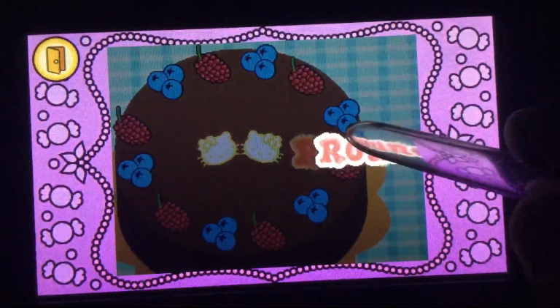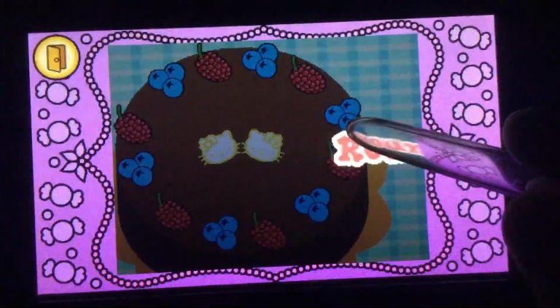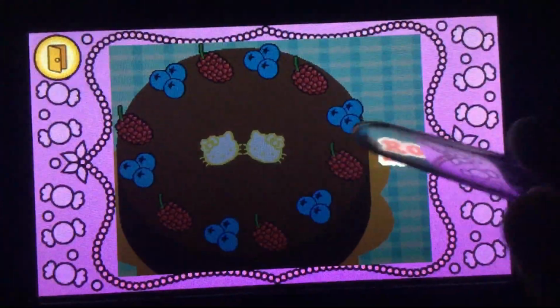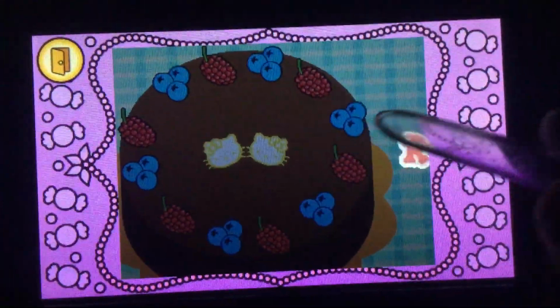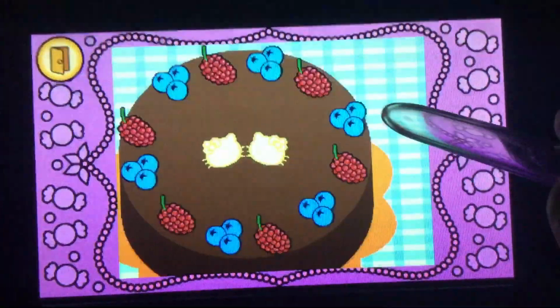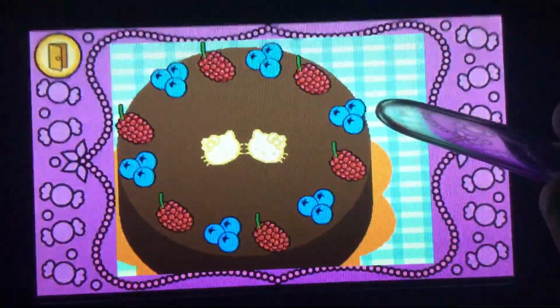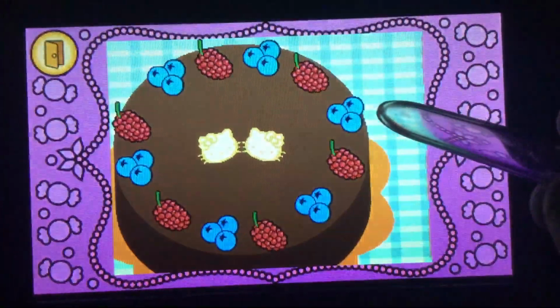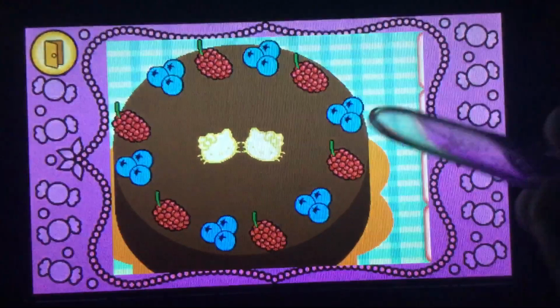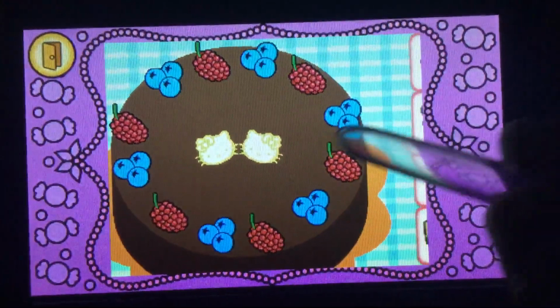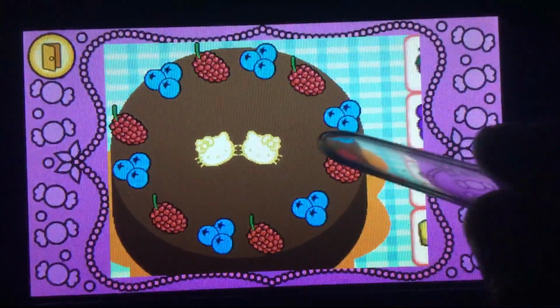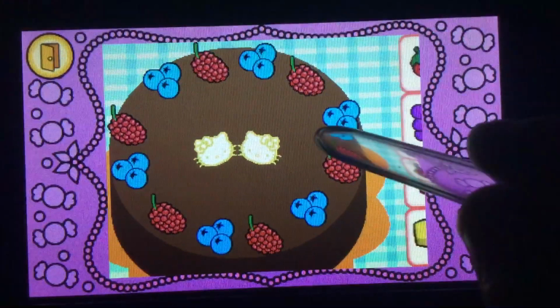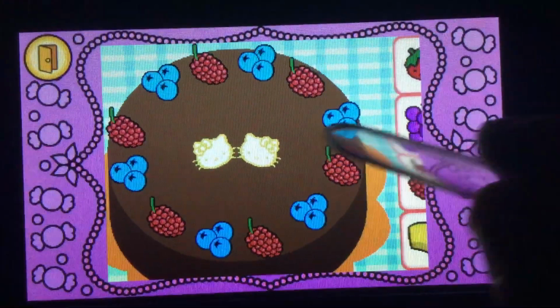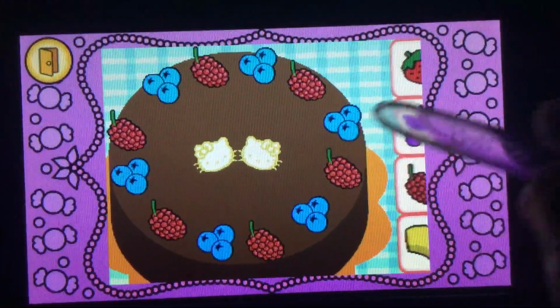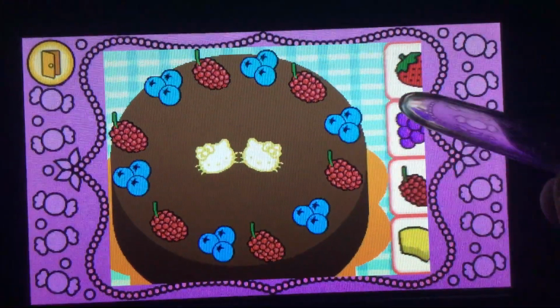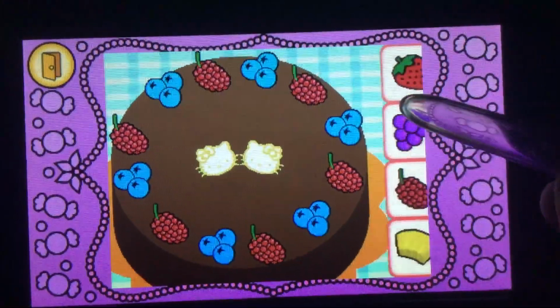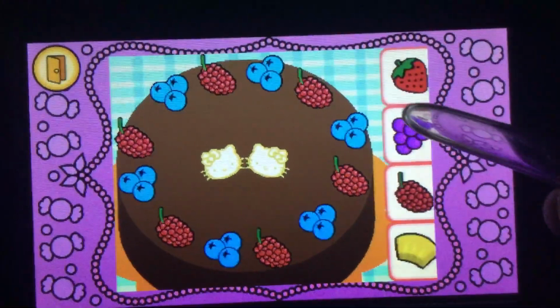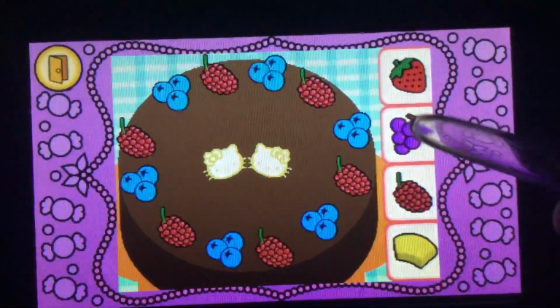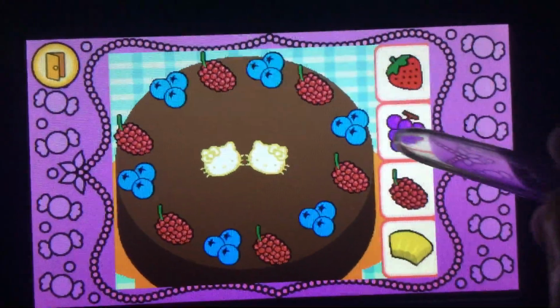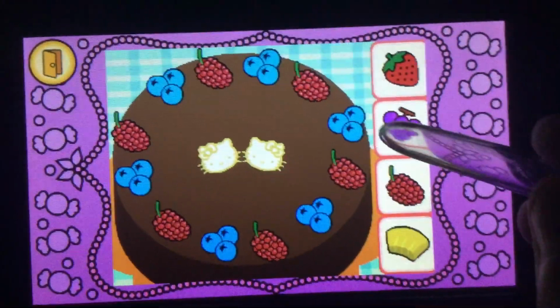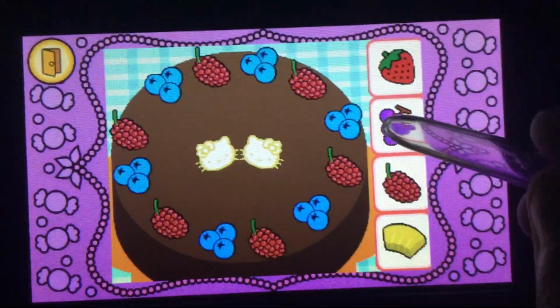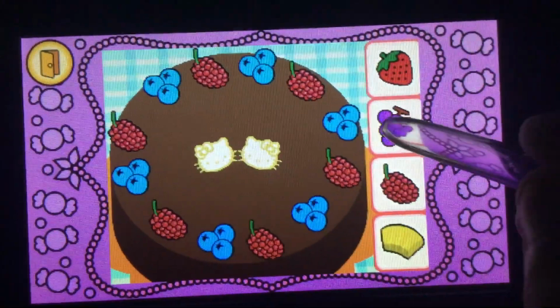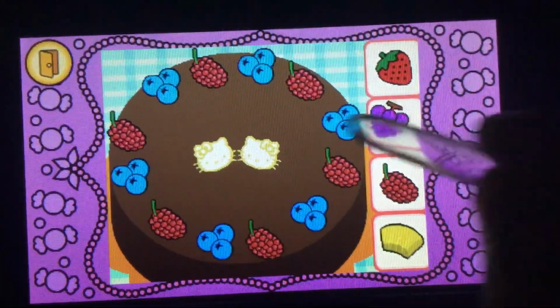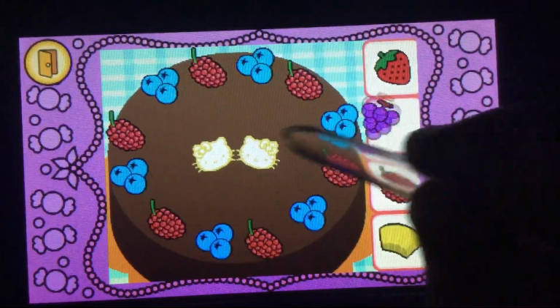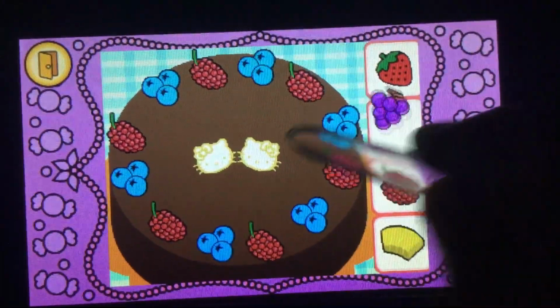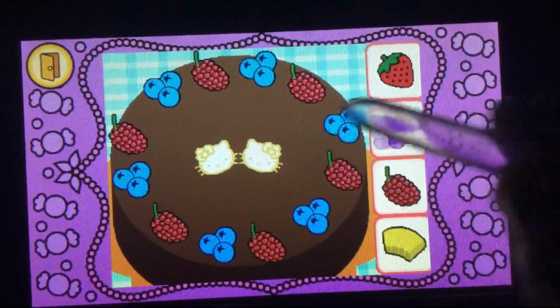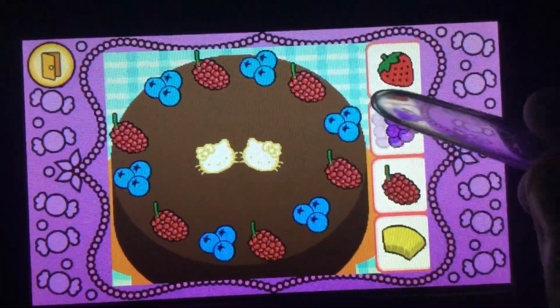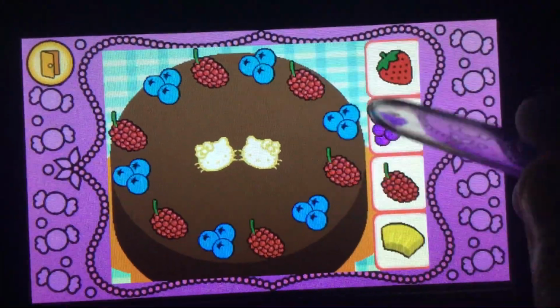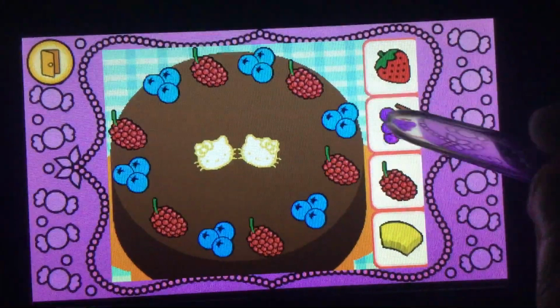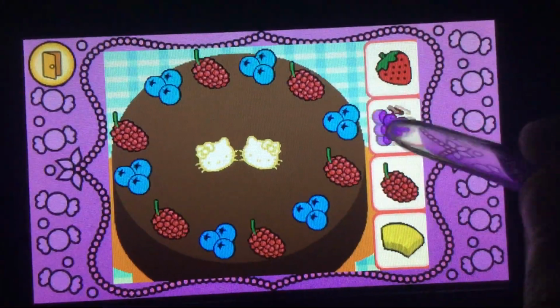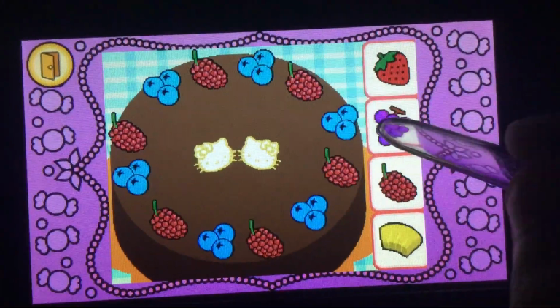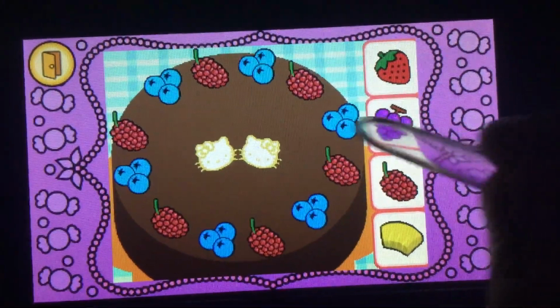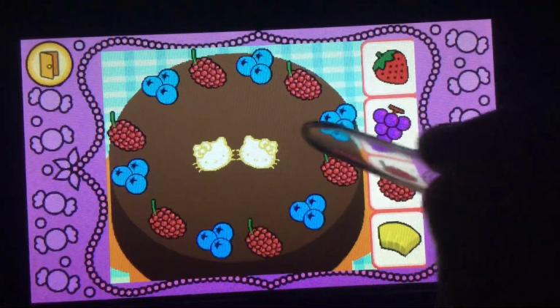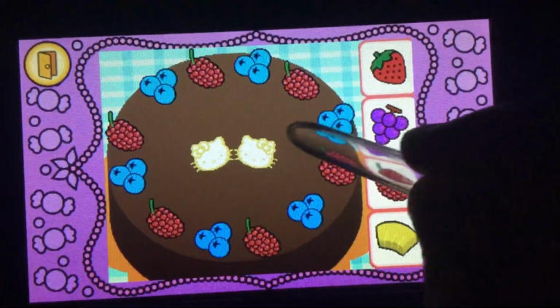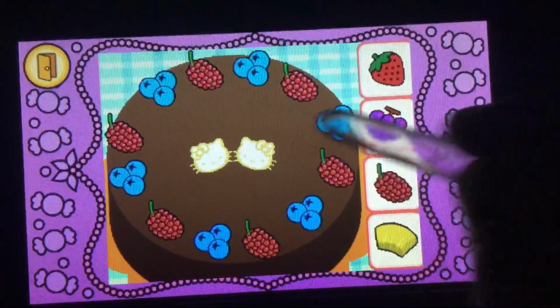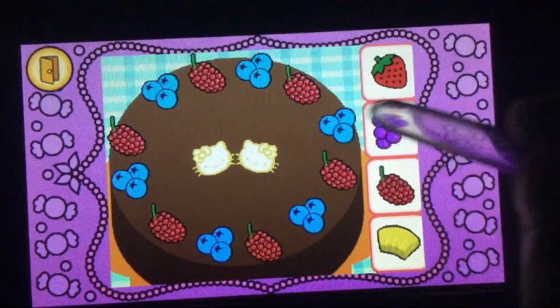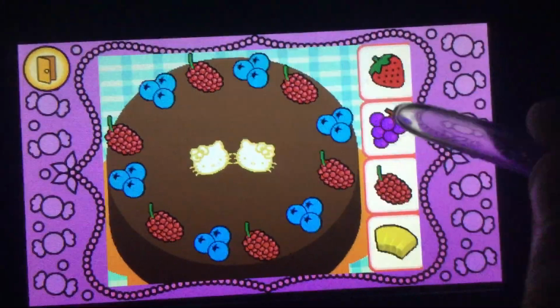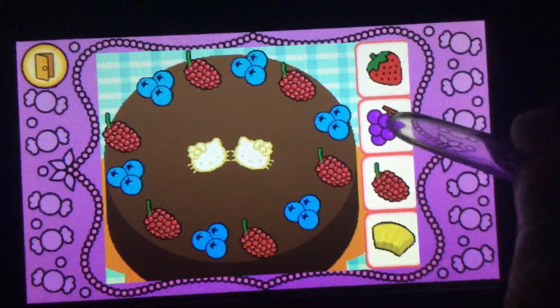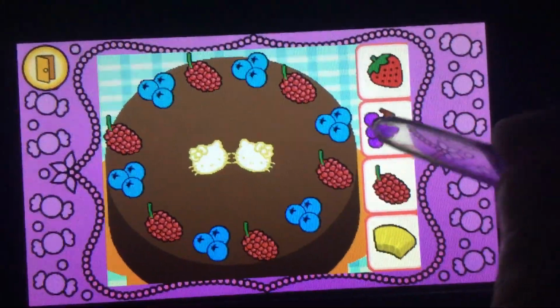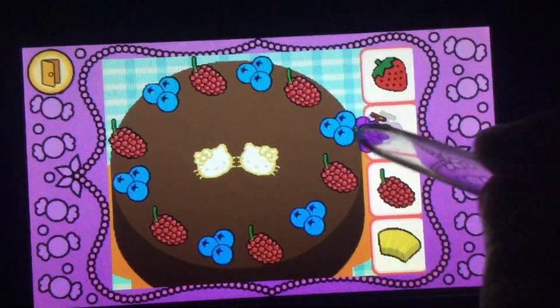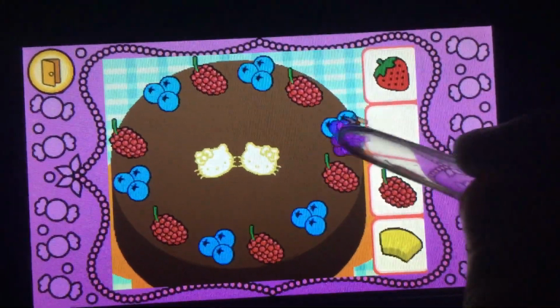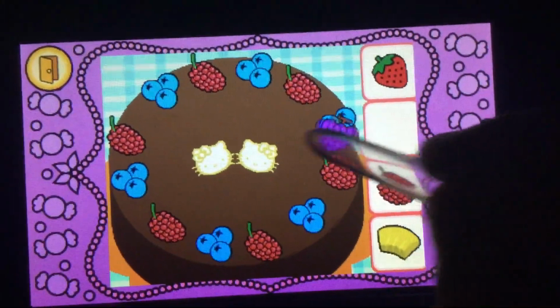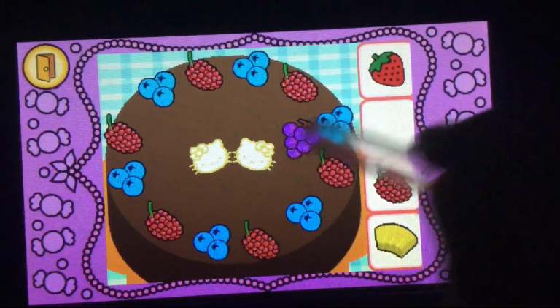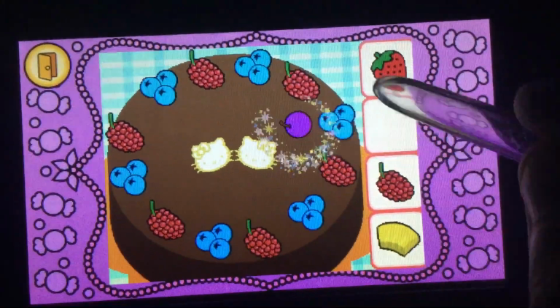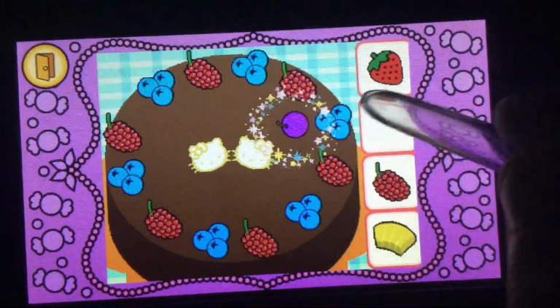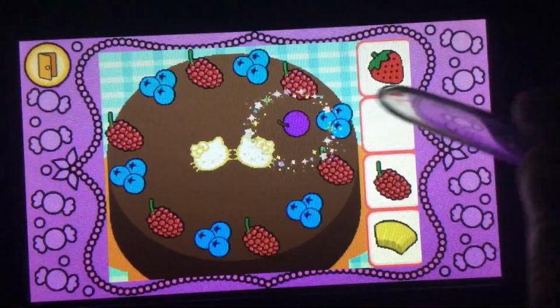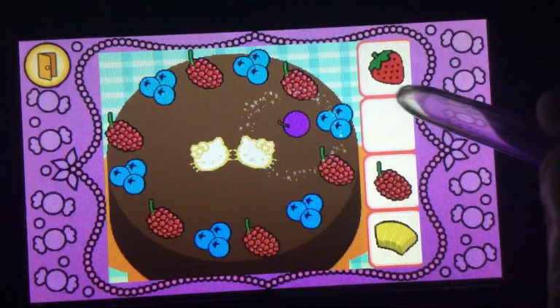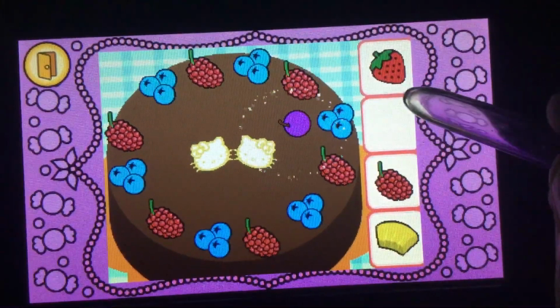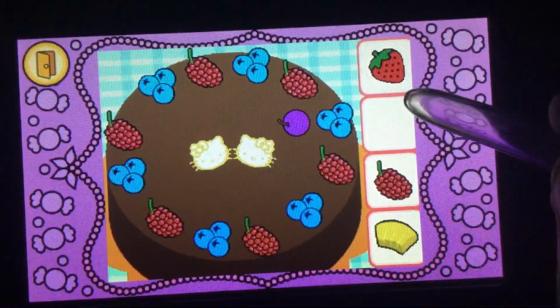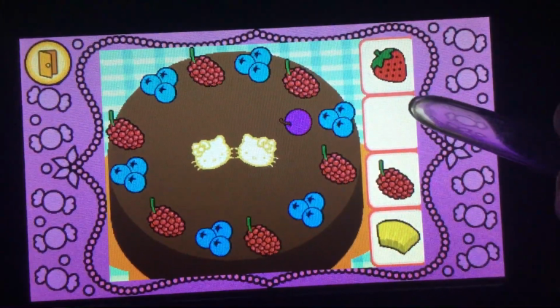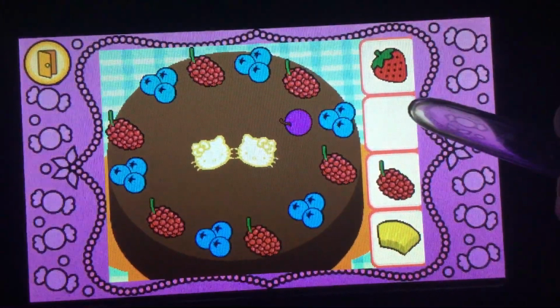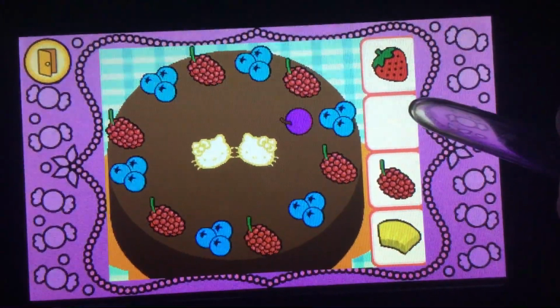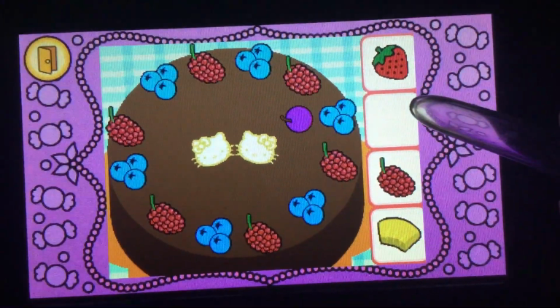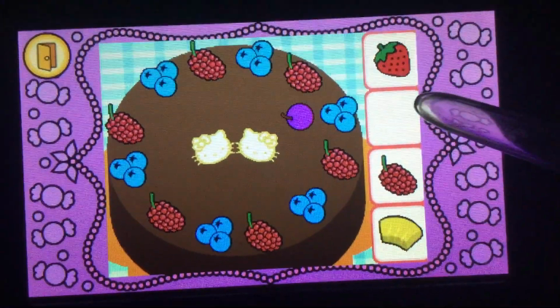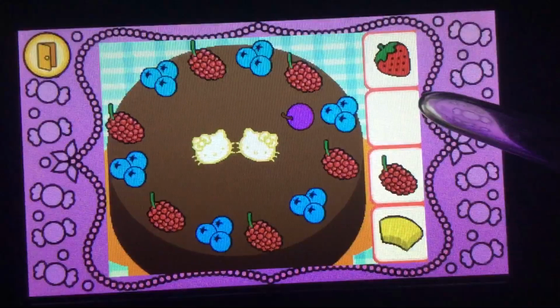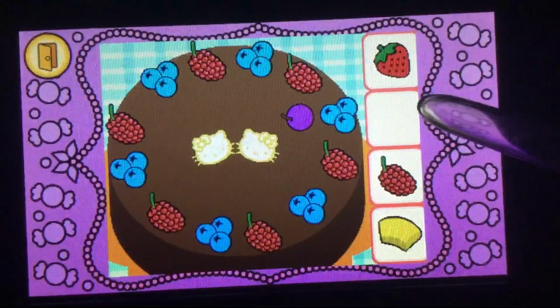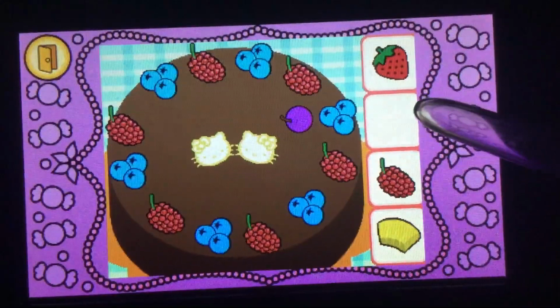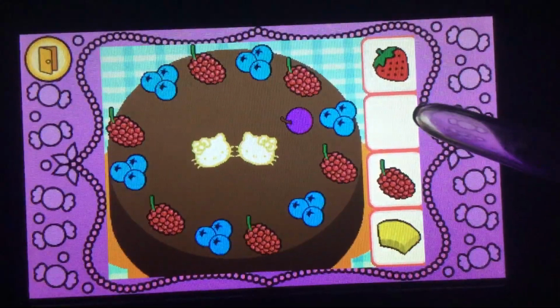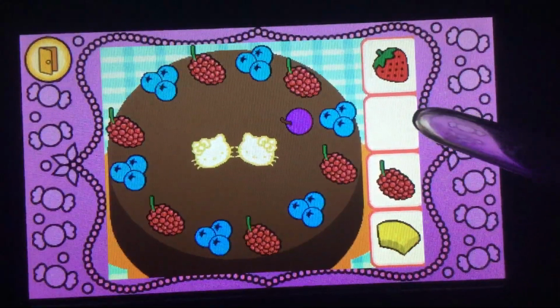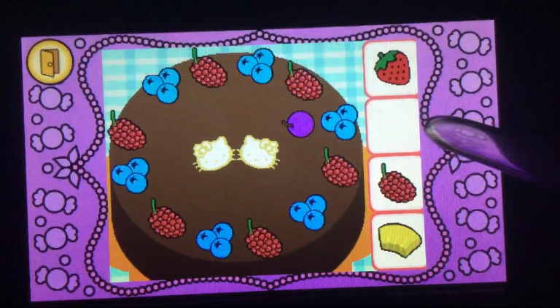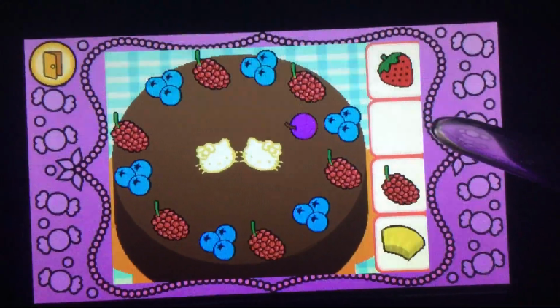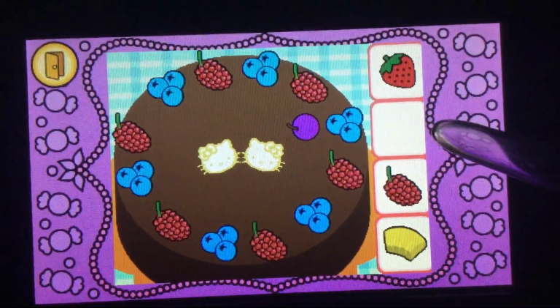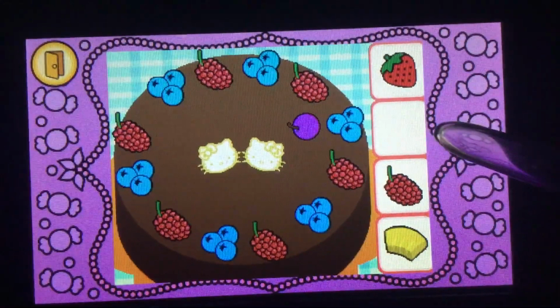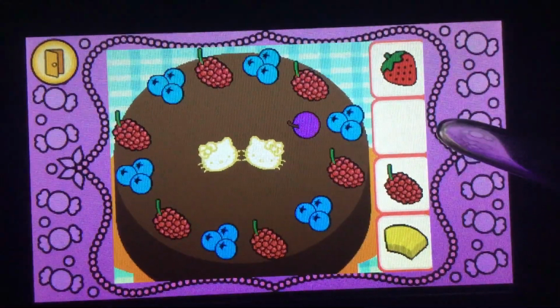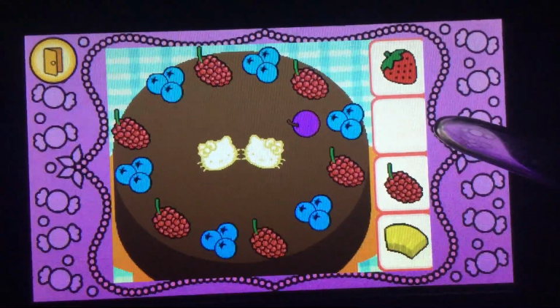Drag the grapes on top of the cake. Correct! It's a grape. It's purple.